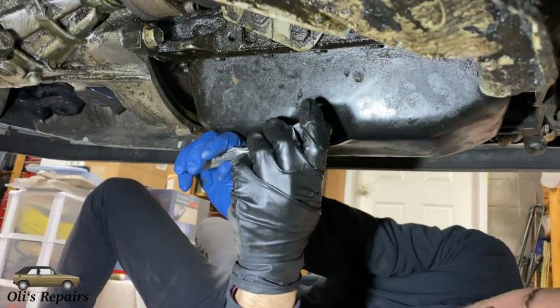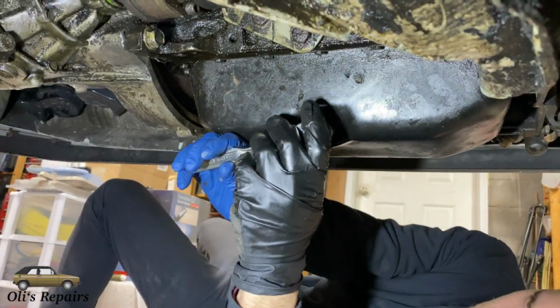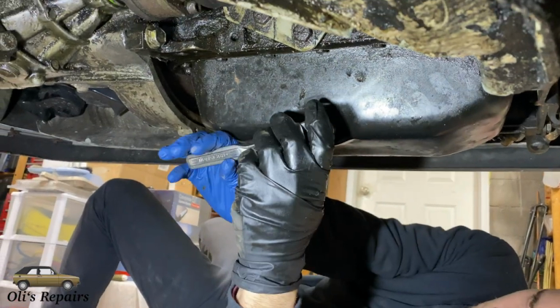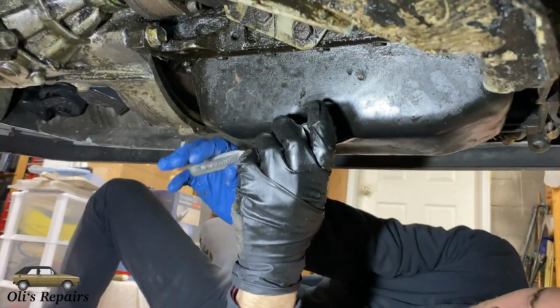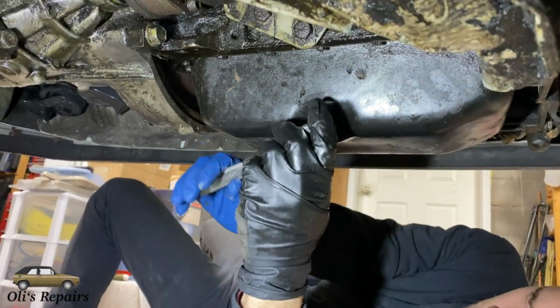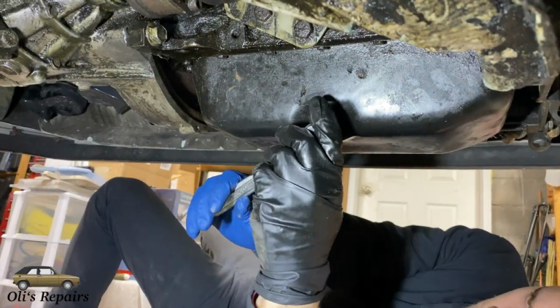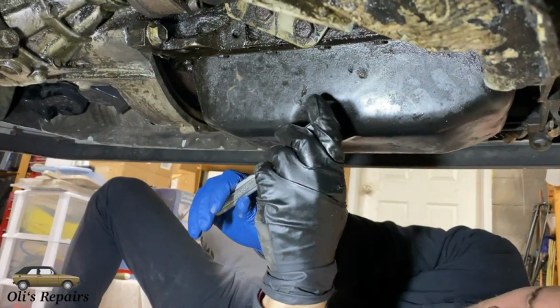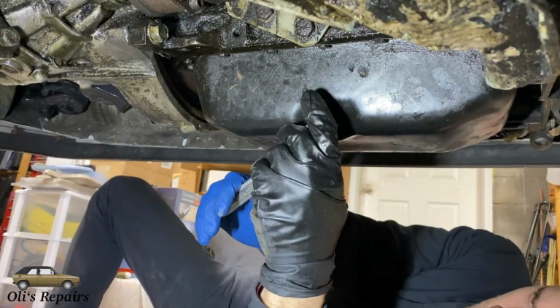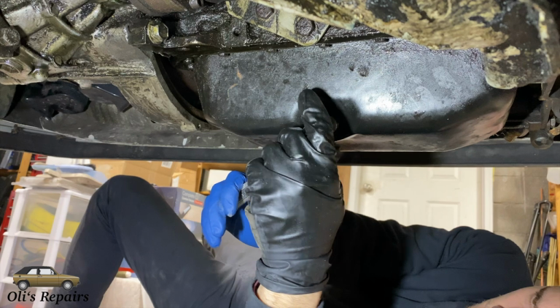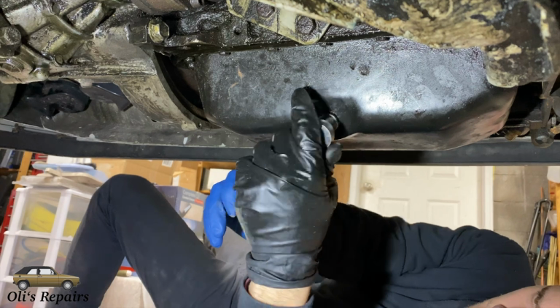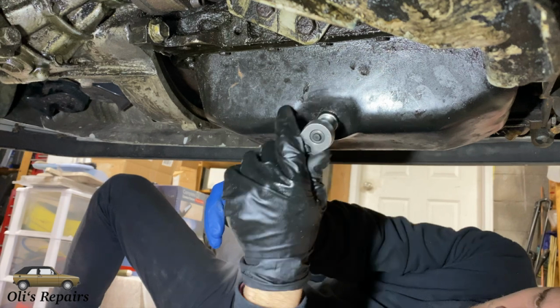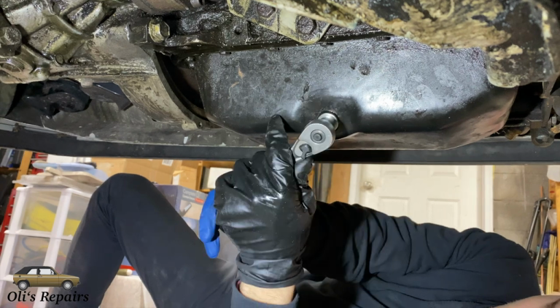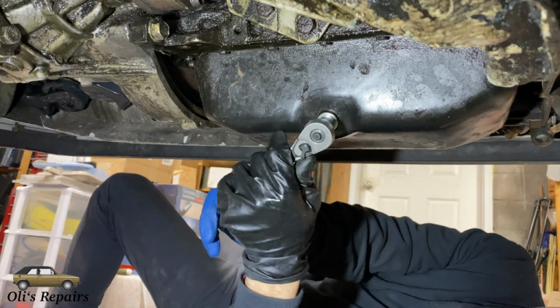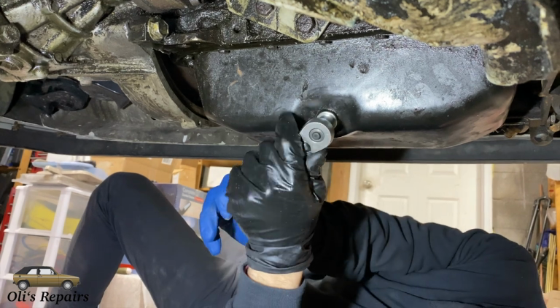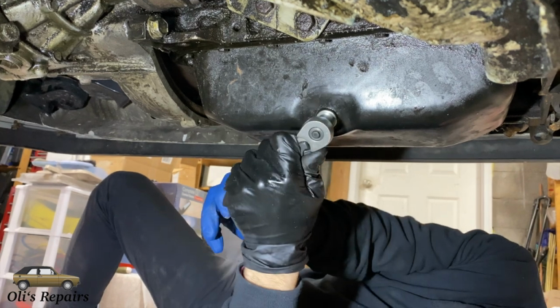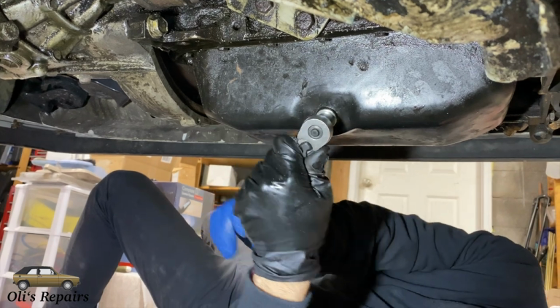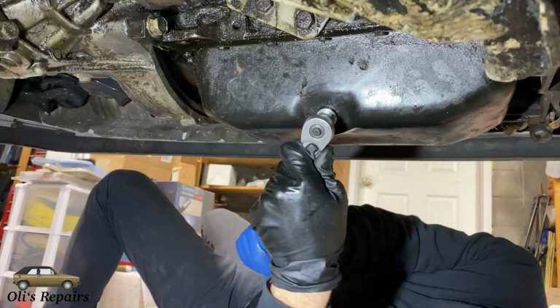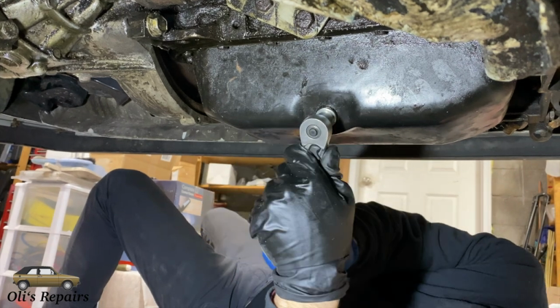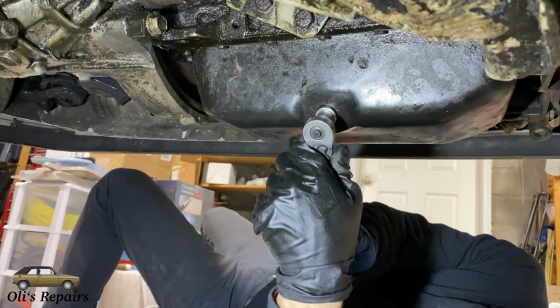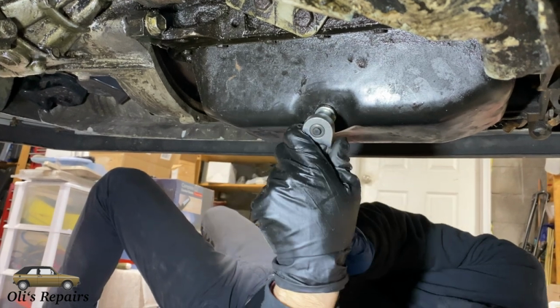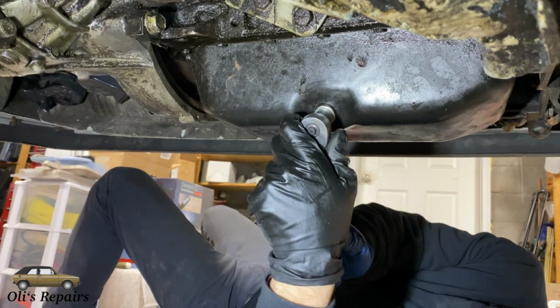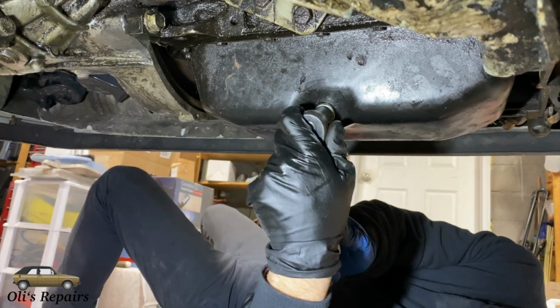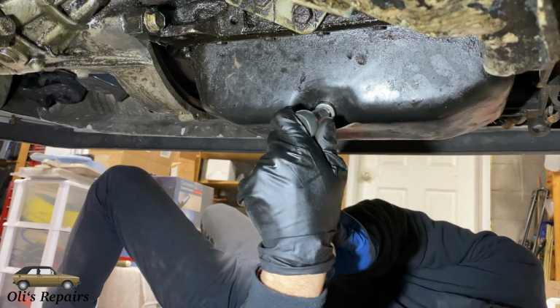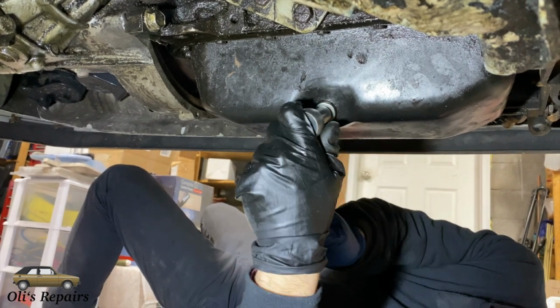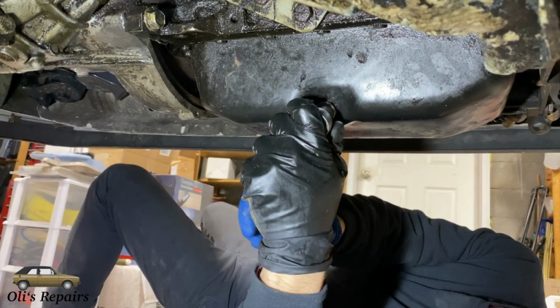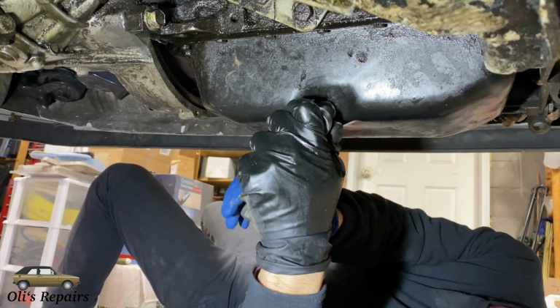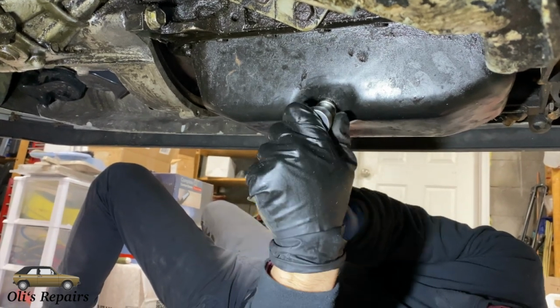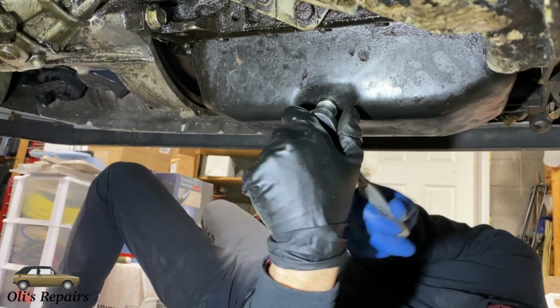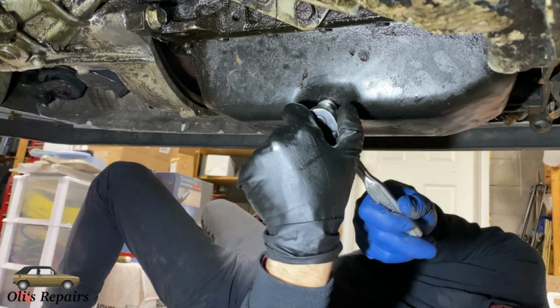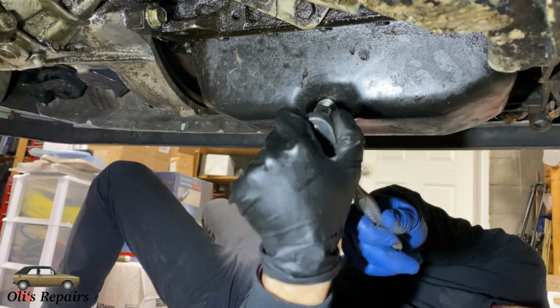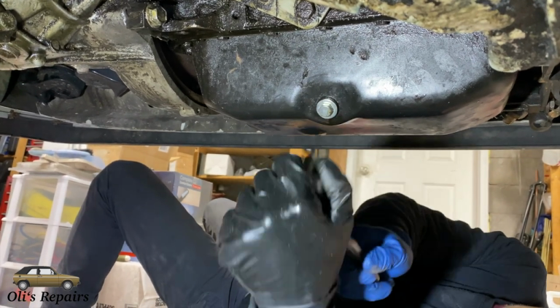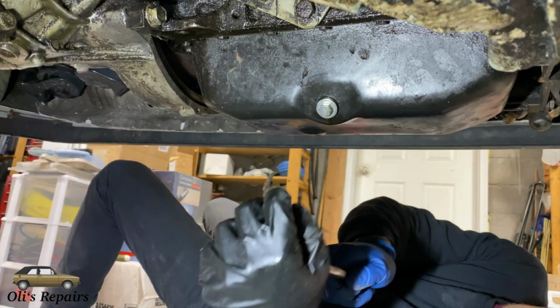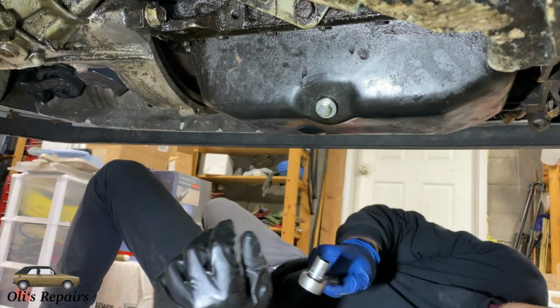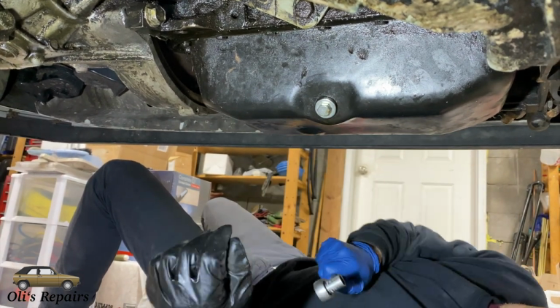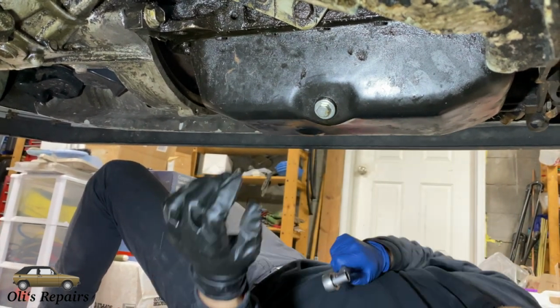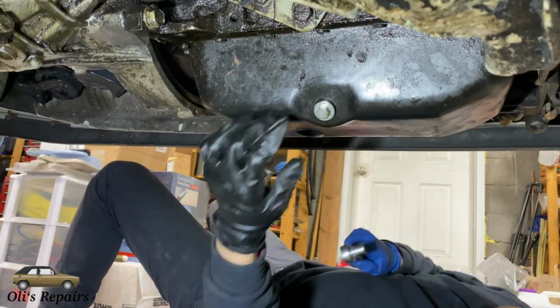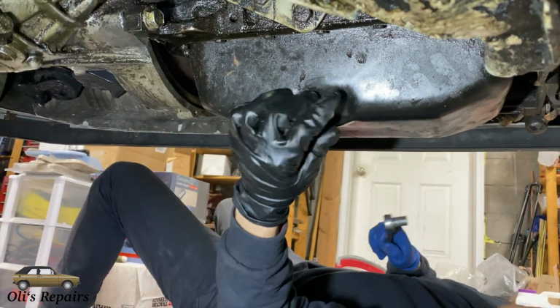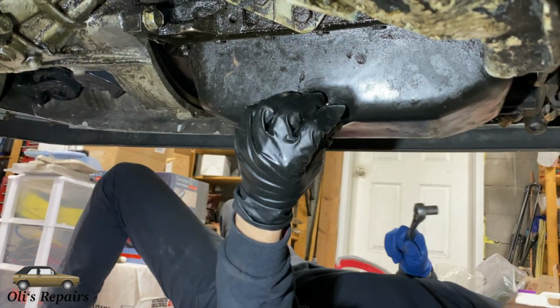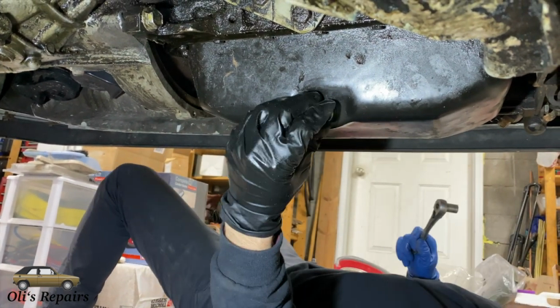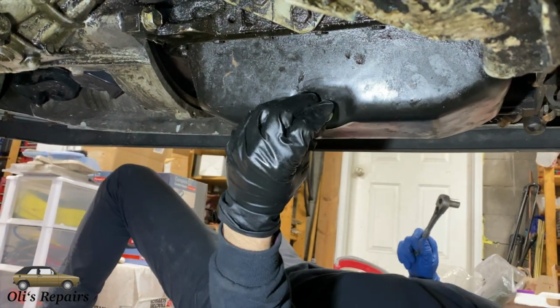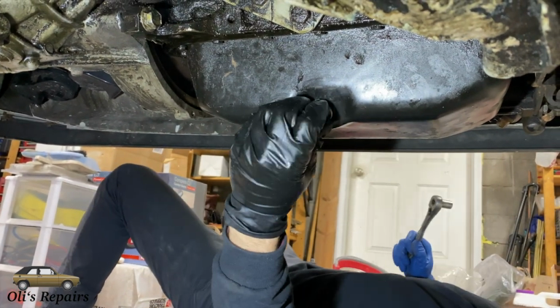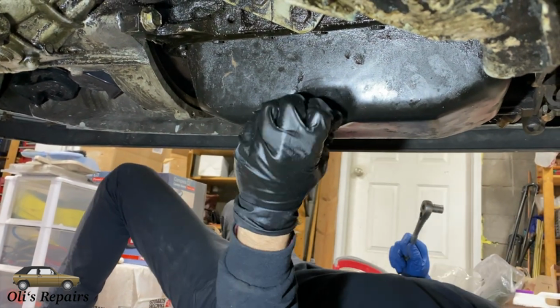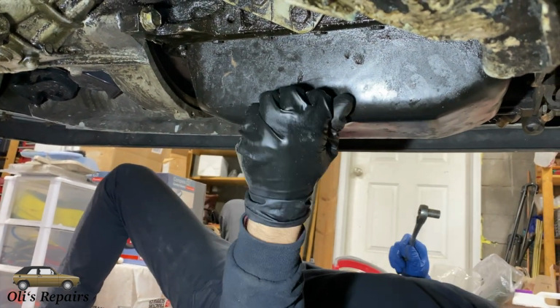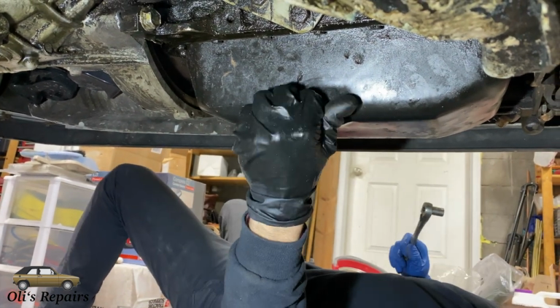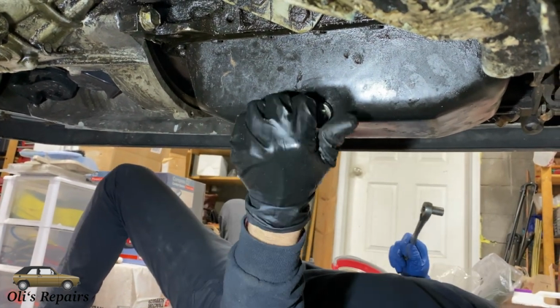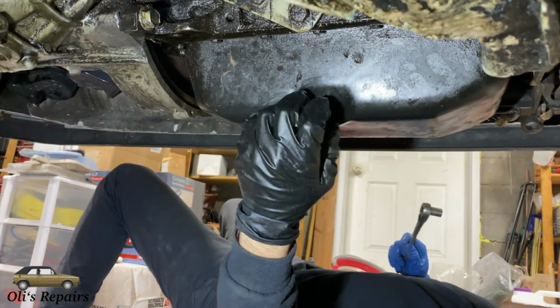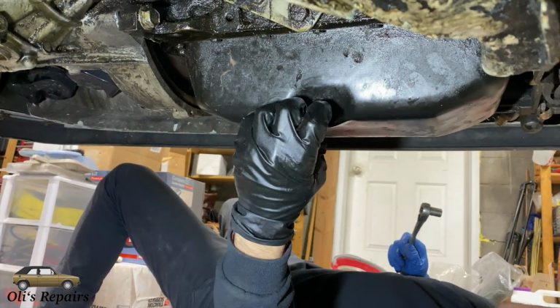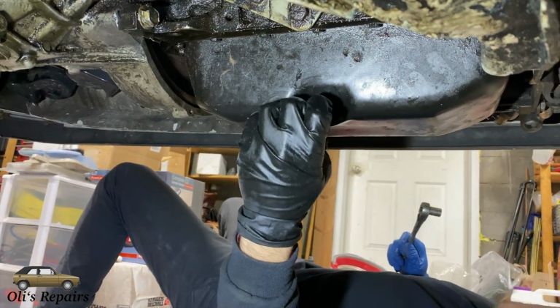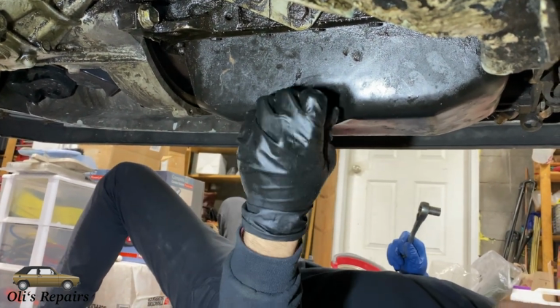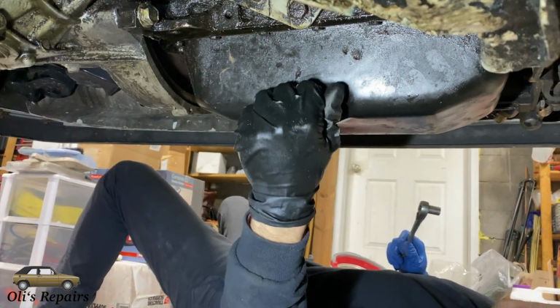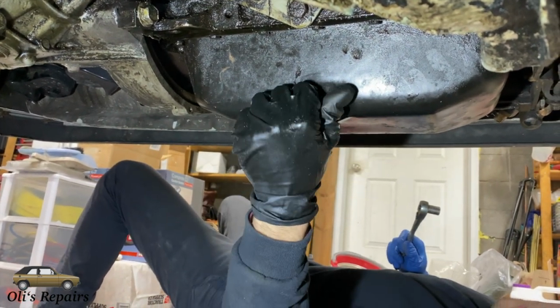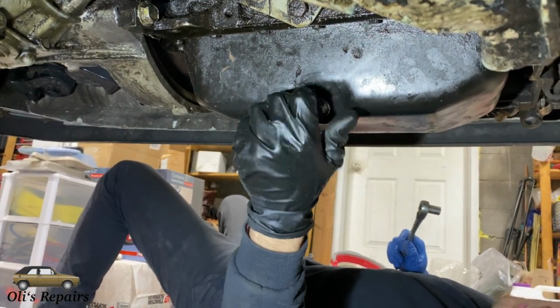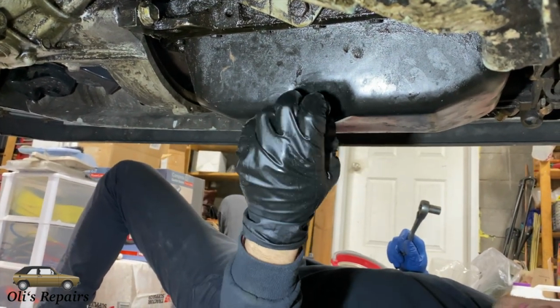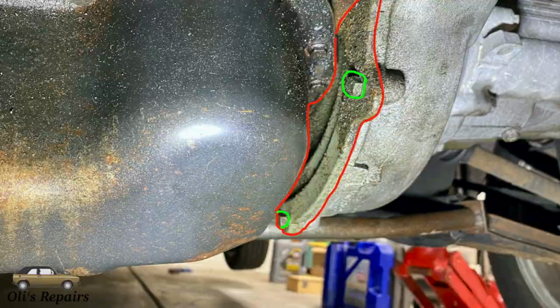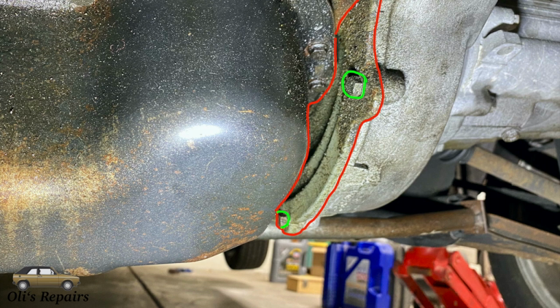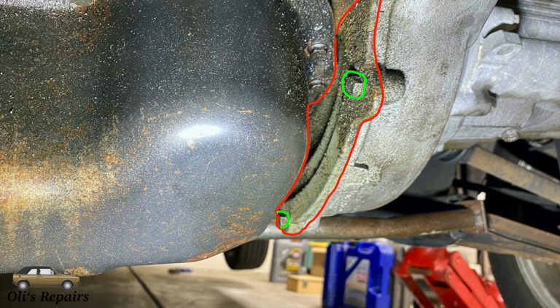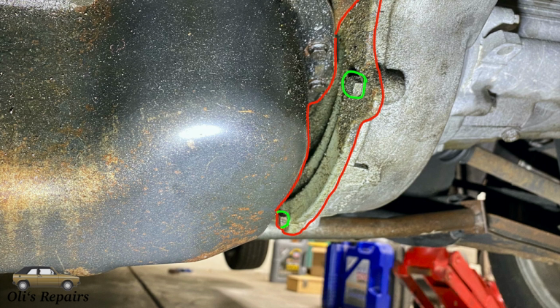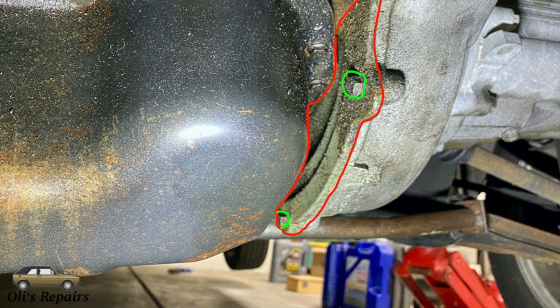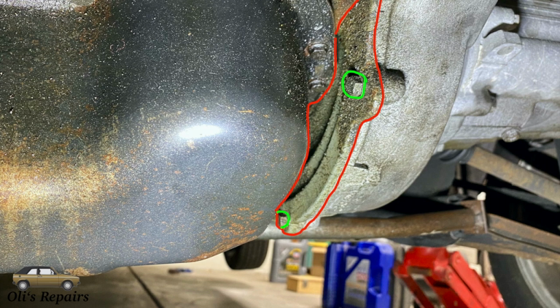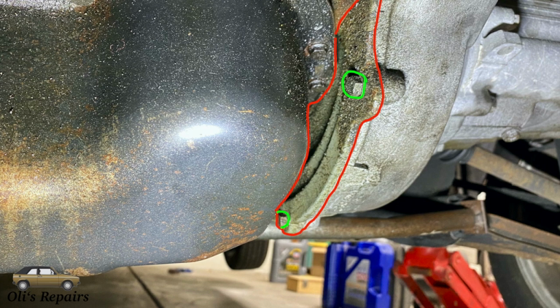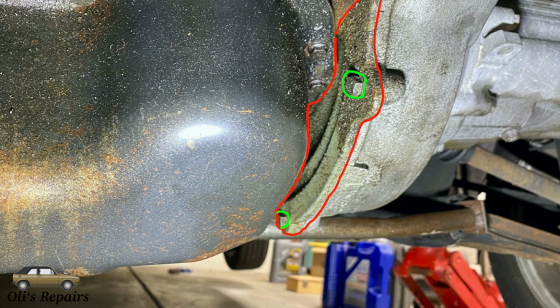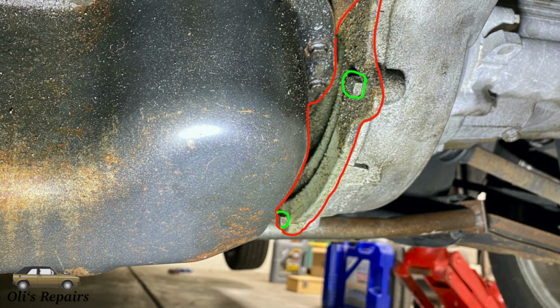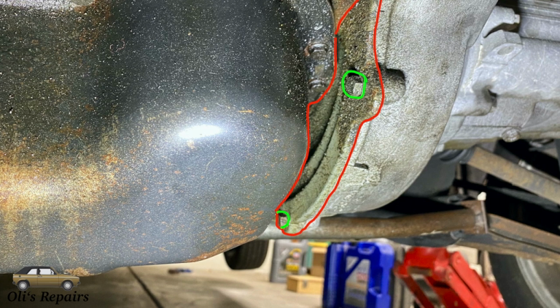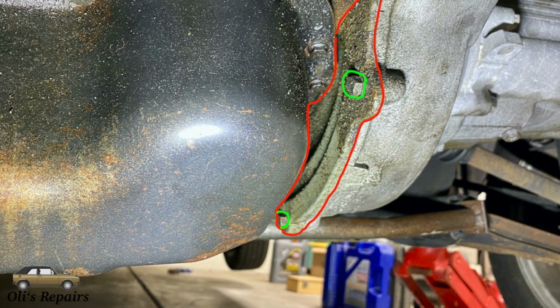Now we need to remove the drain plug to drain the oil, and make sure we have something handy to catch the approximately four quarts of oil that will be draining out.